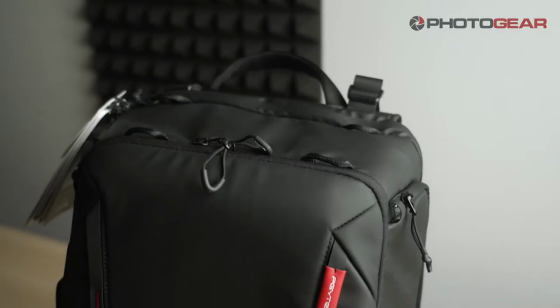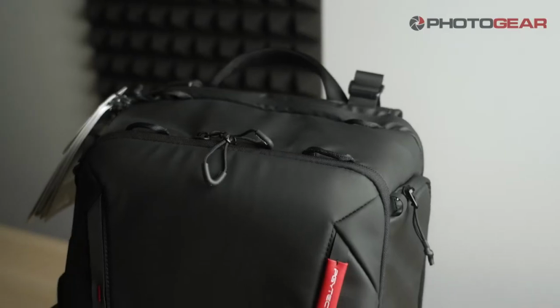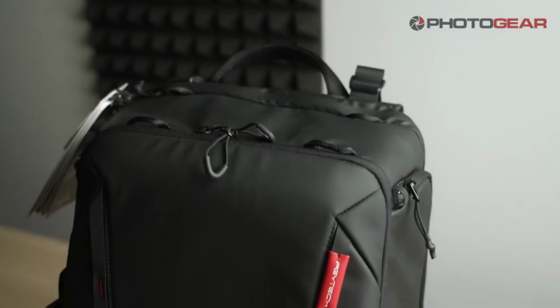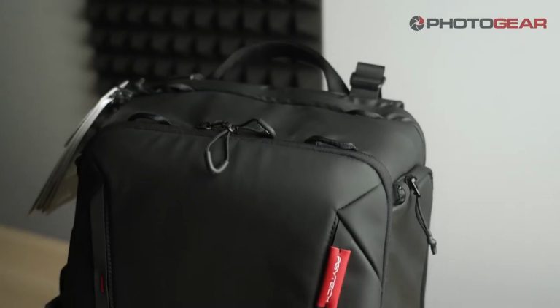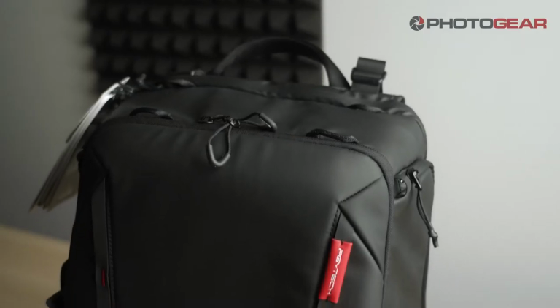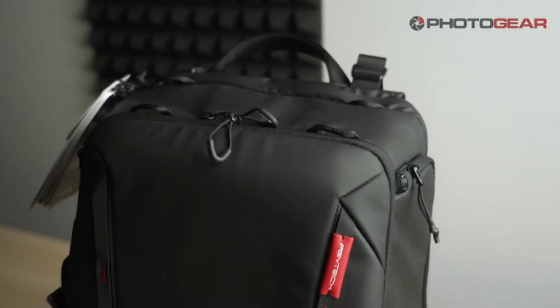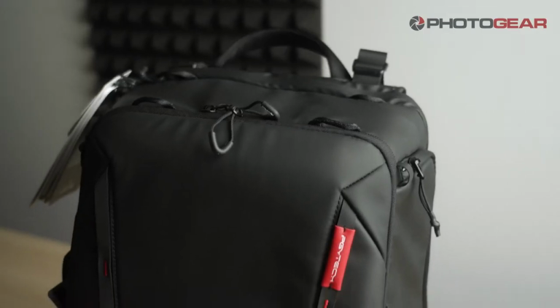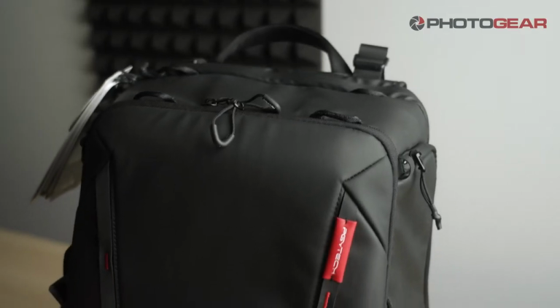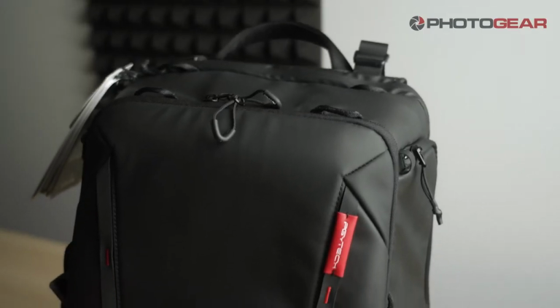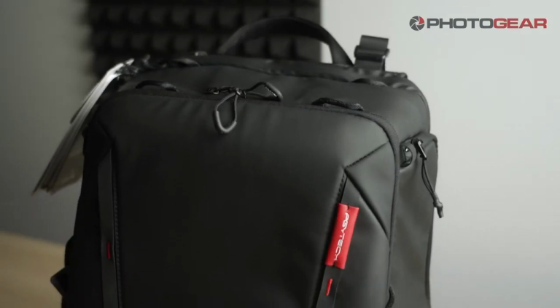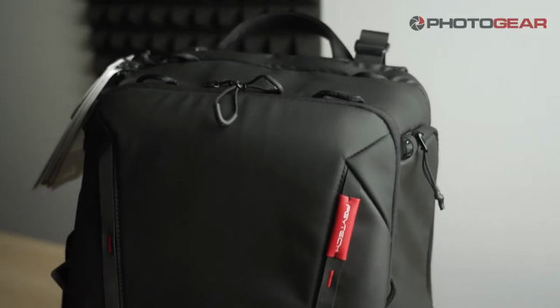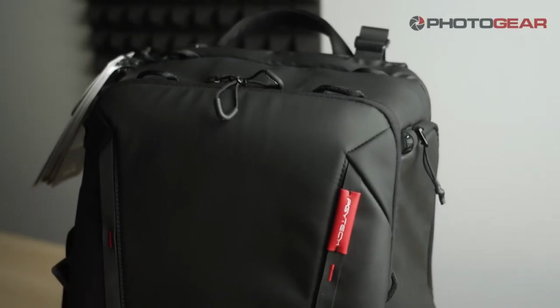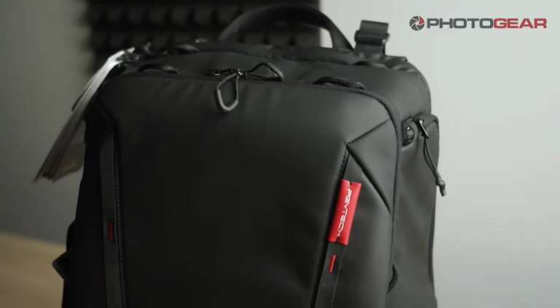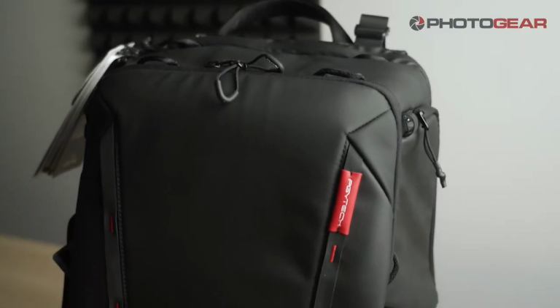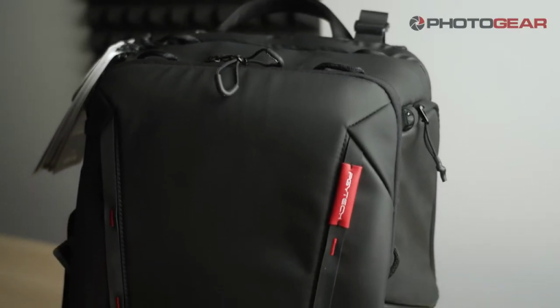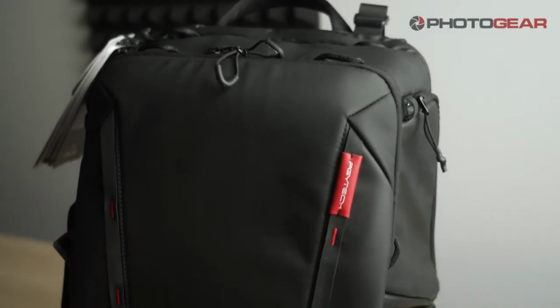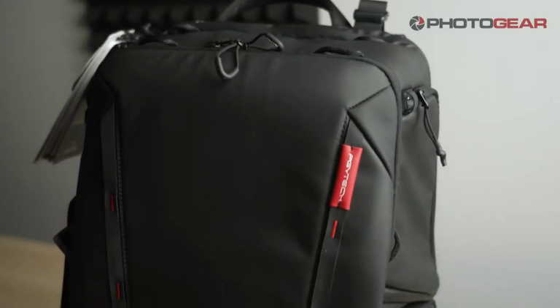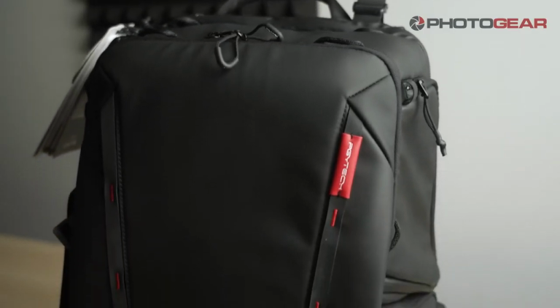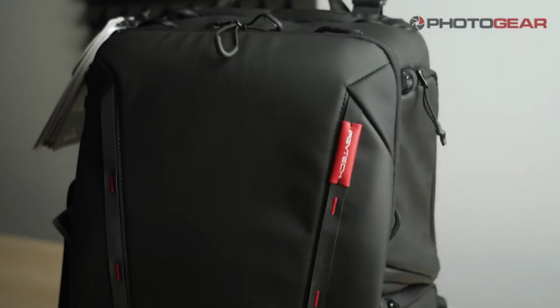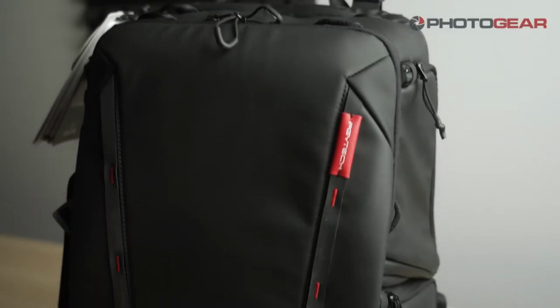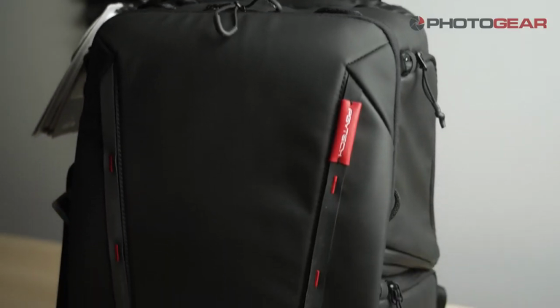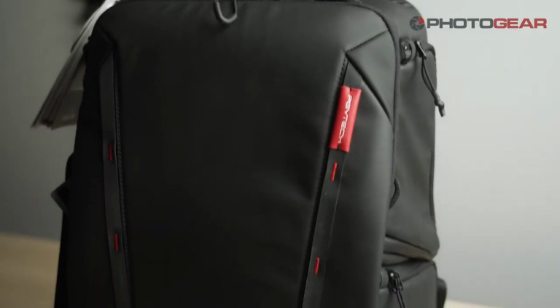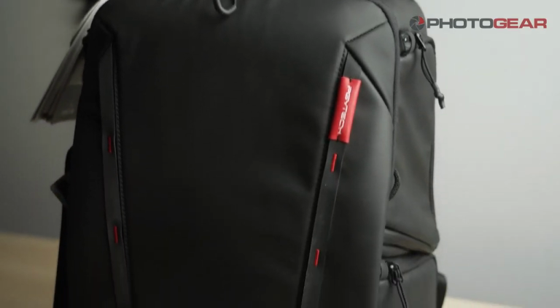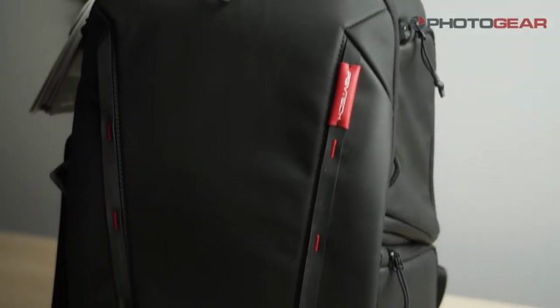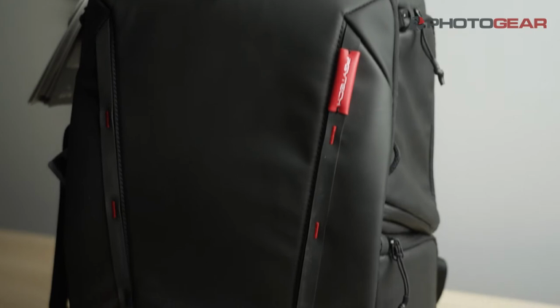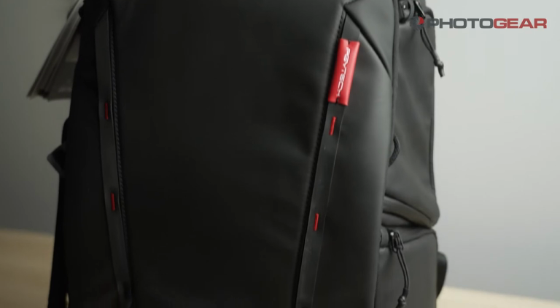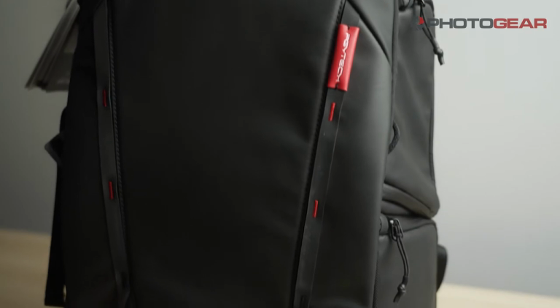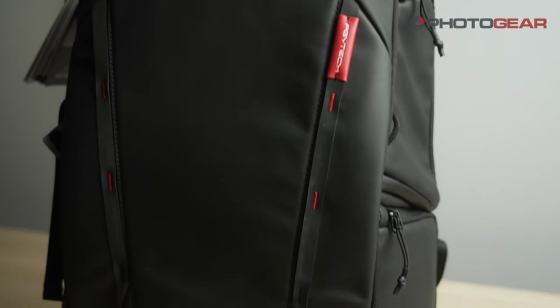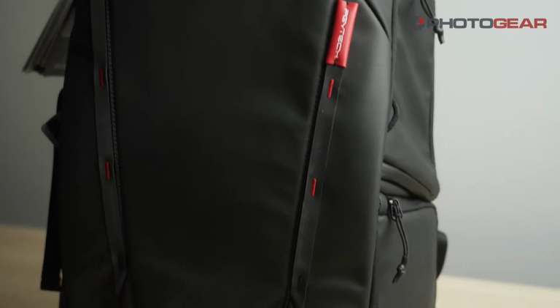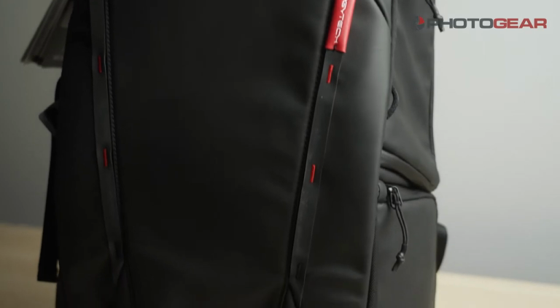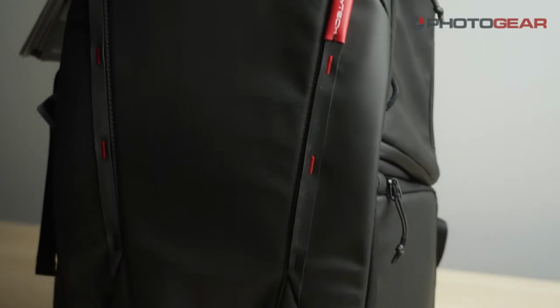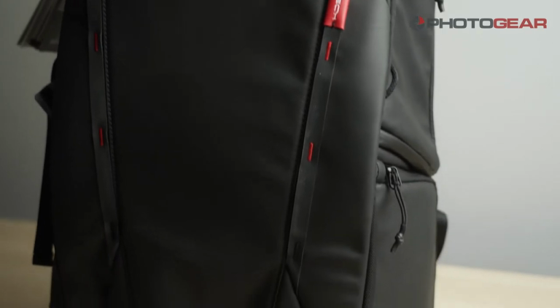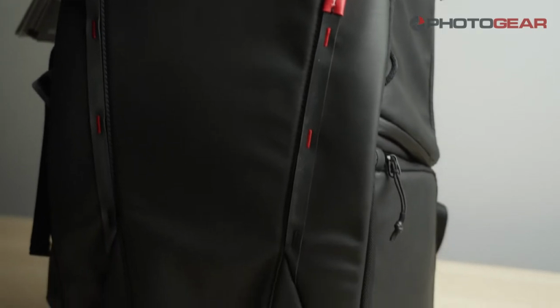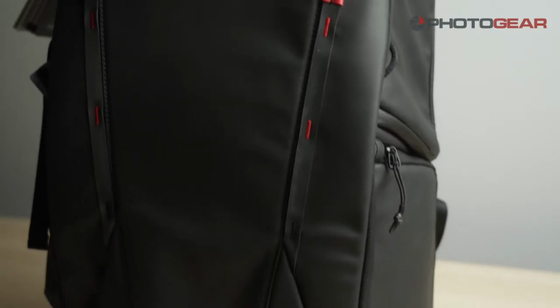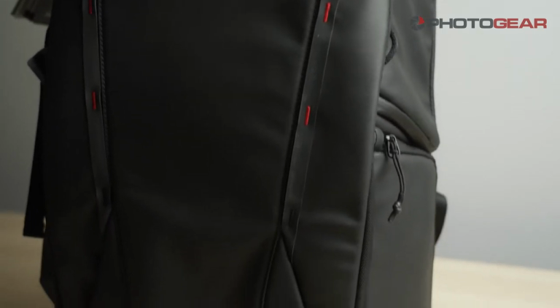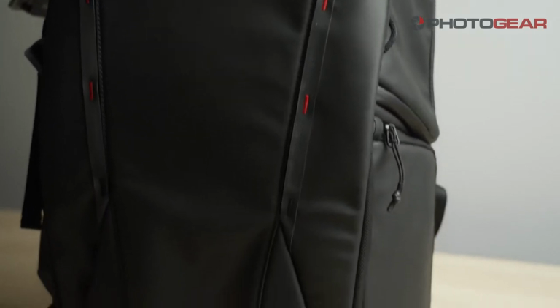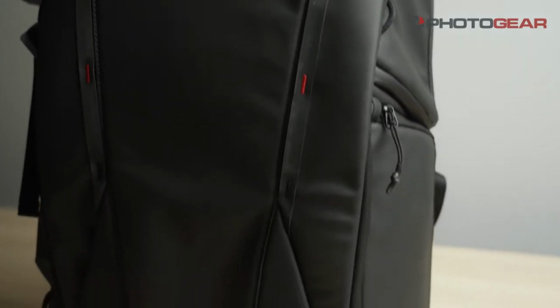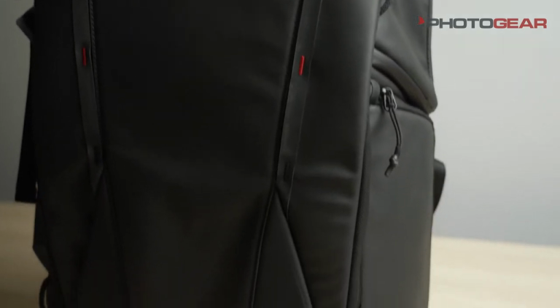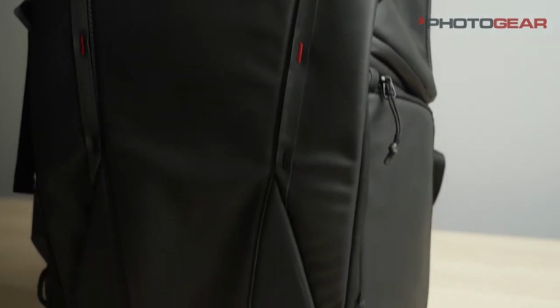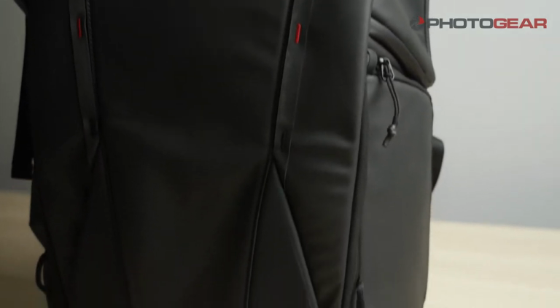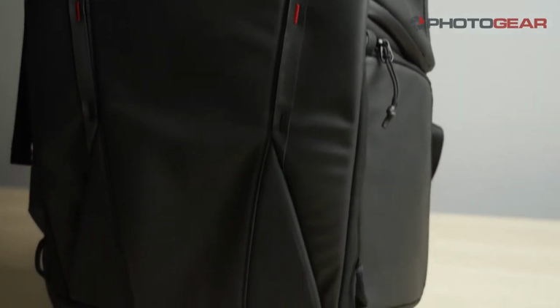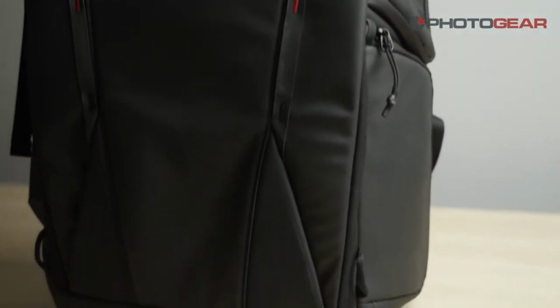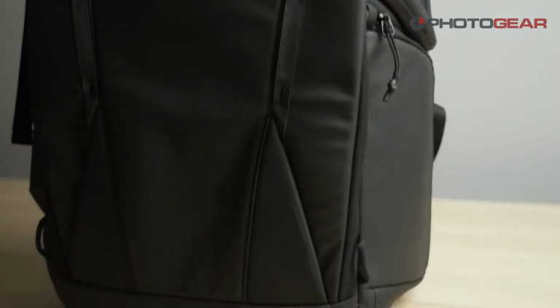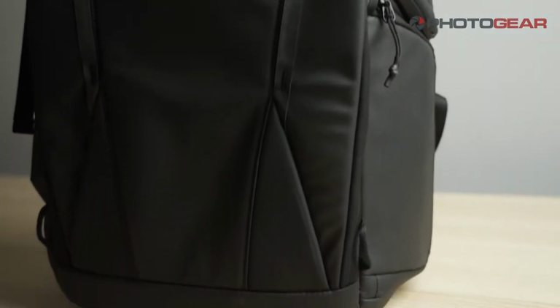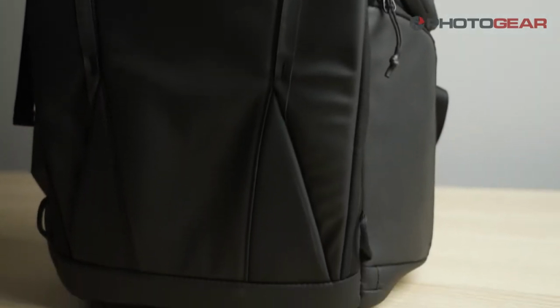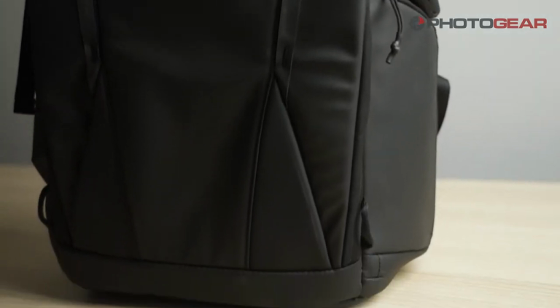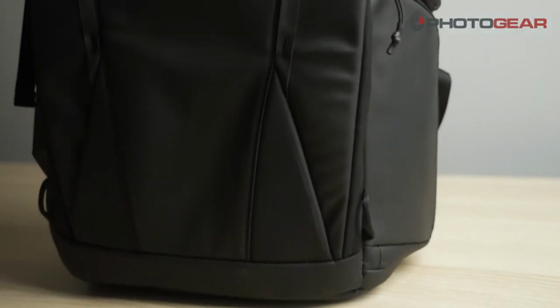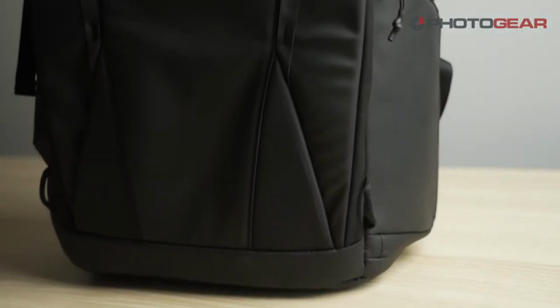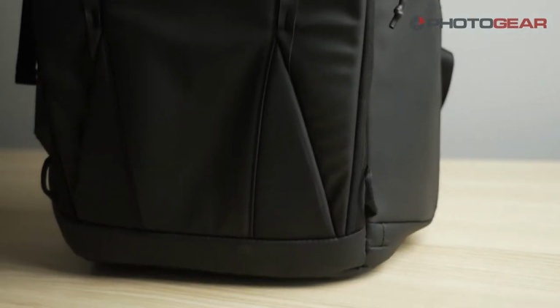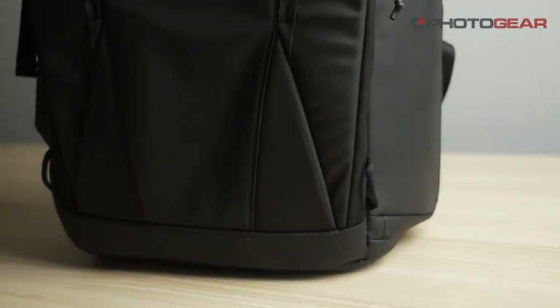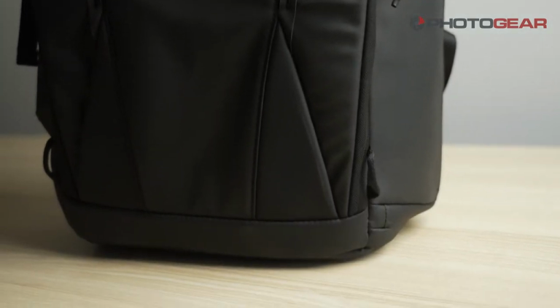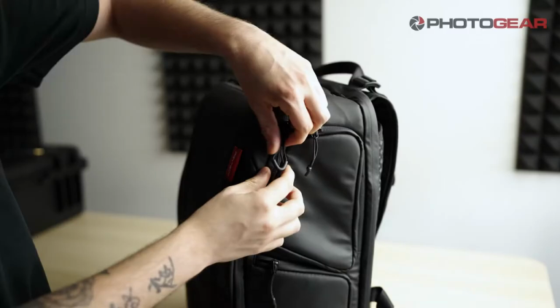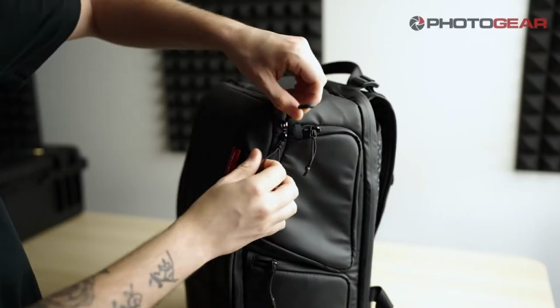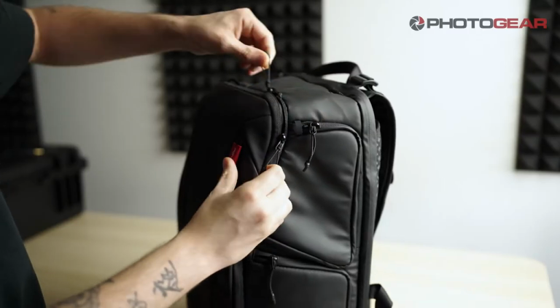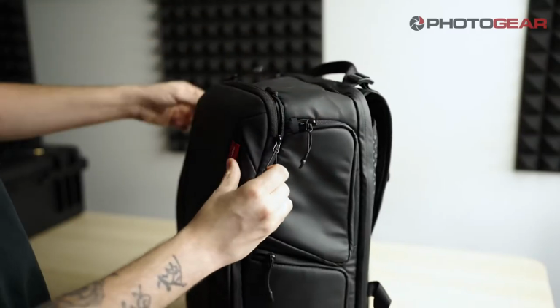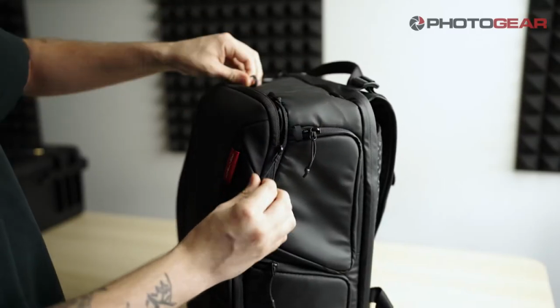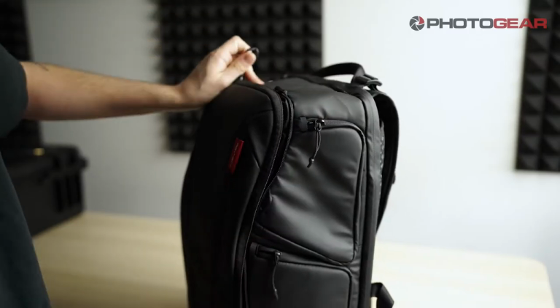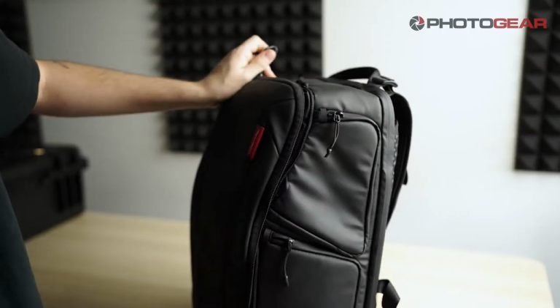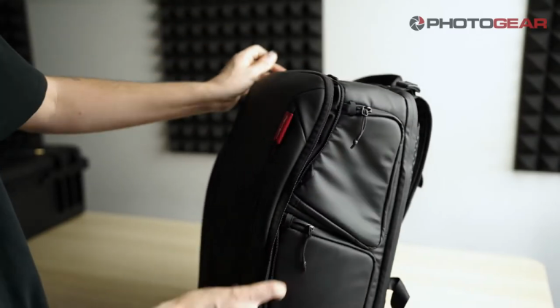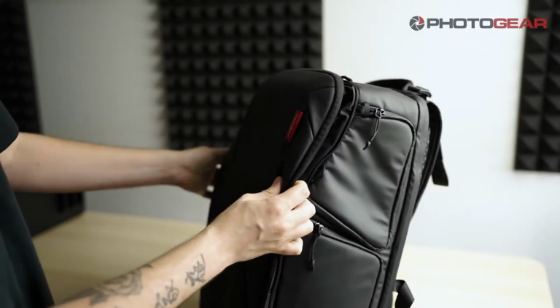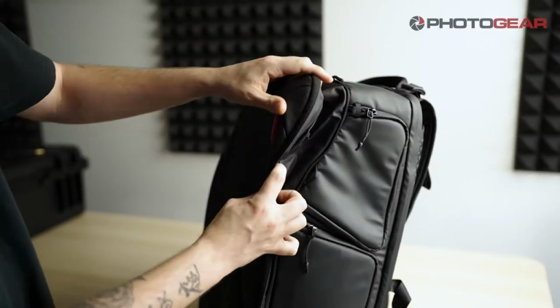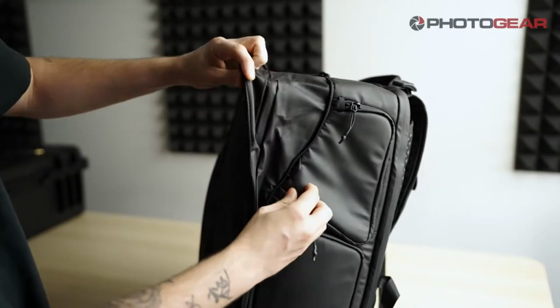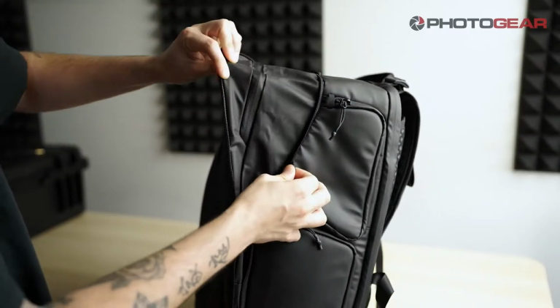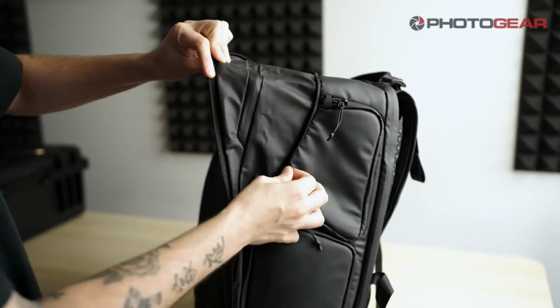PGYTEC is an accessory brand we stock at Photogear, with some really cool camera bags, vlogging tripods and other cool bits and pieces.